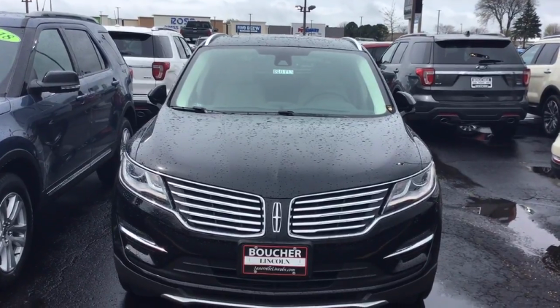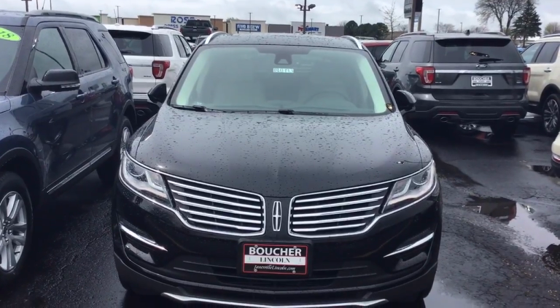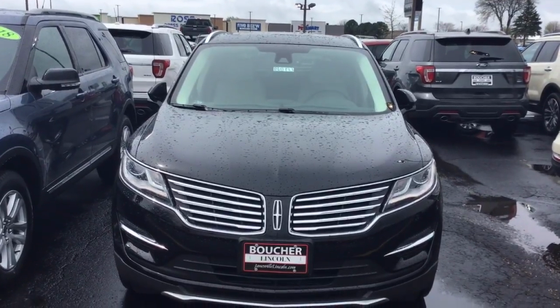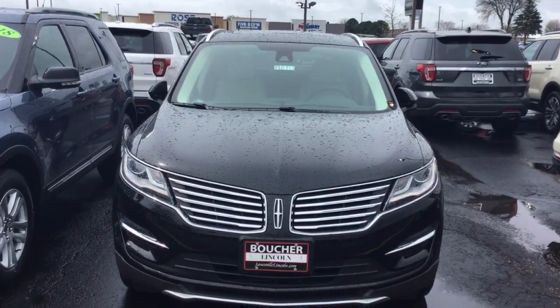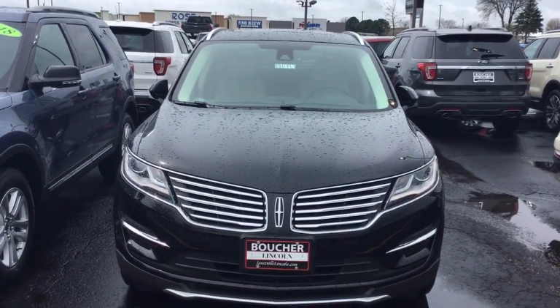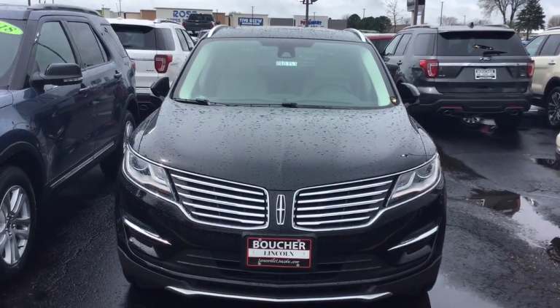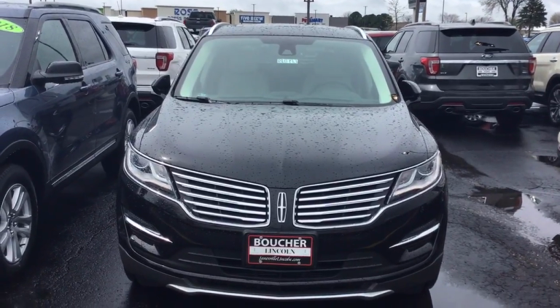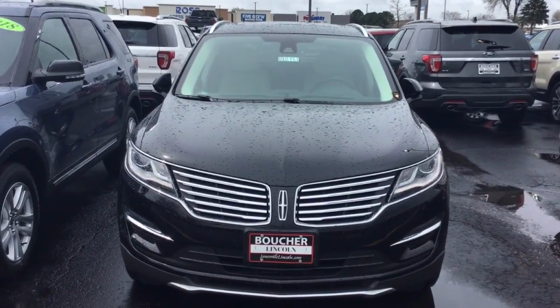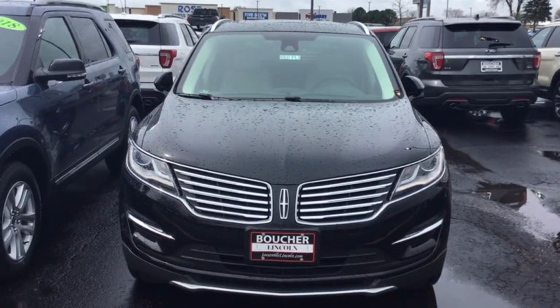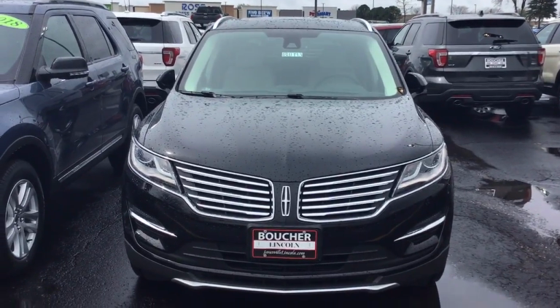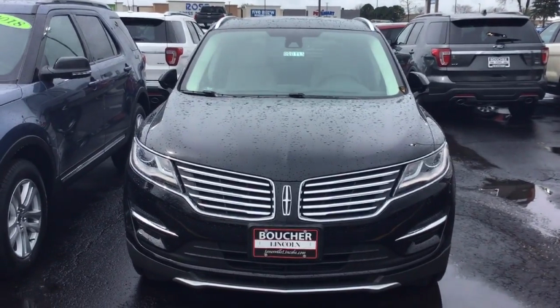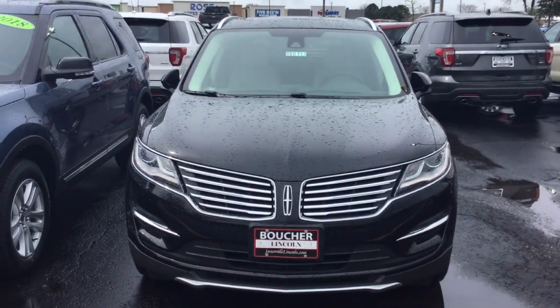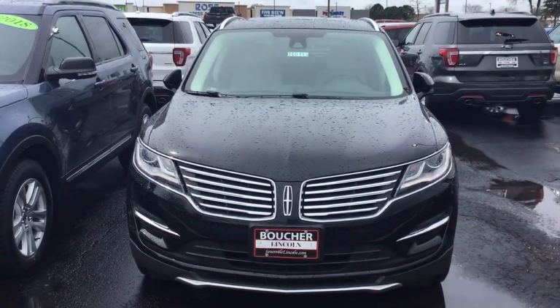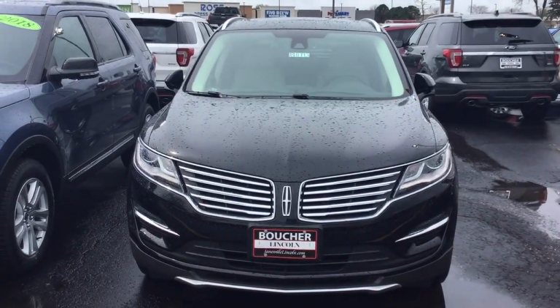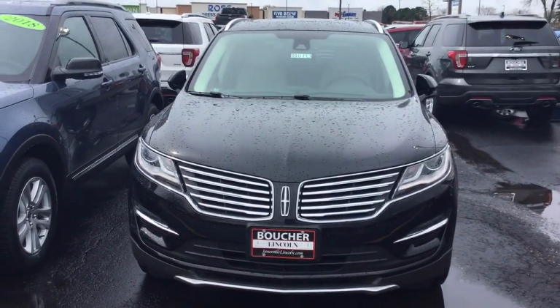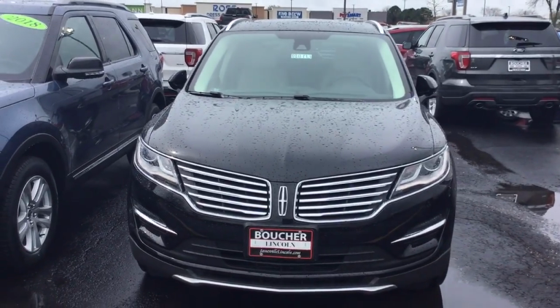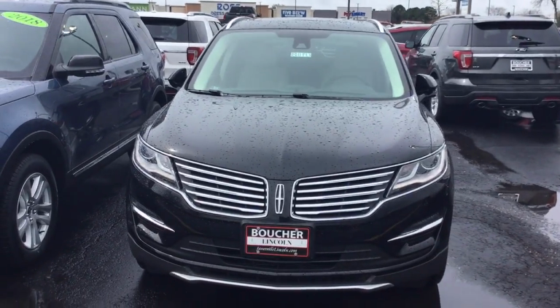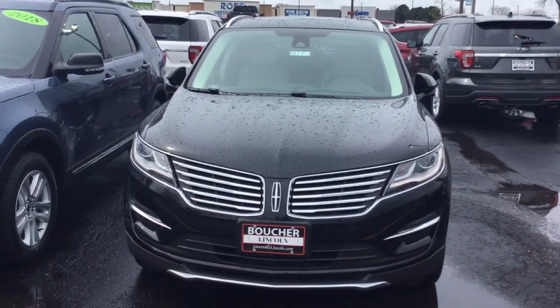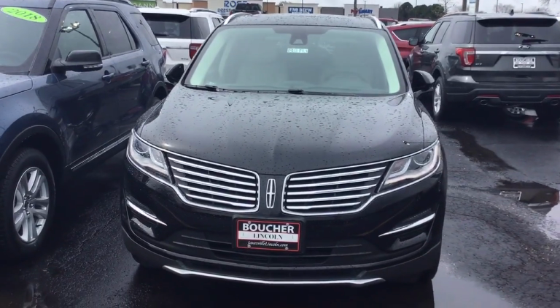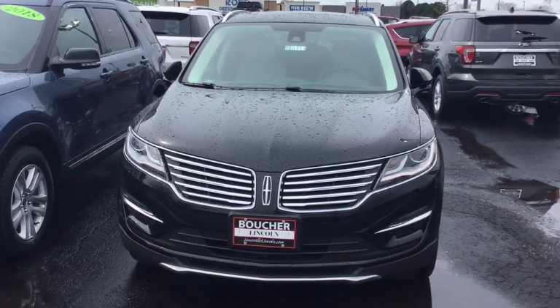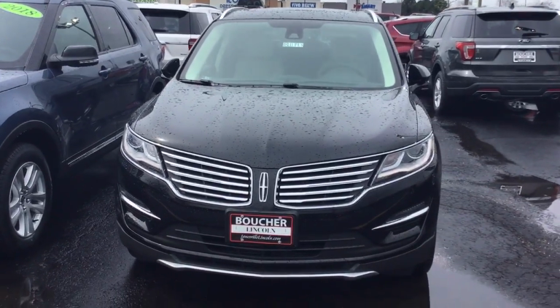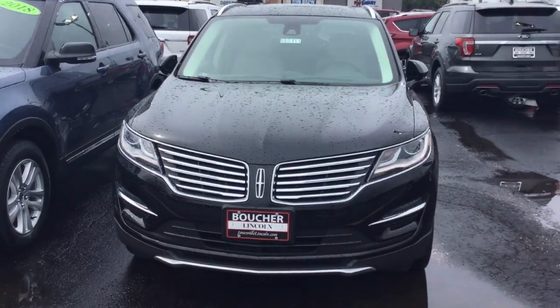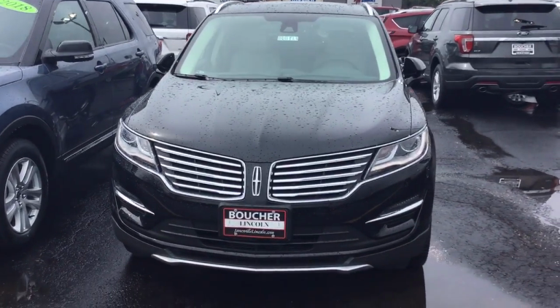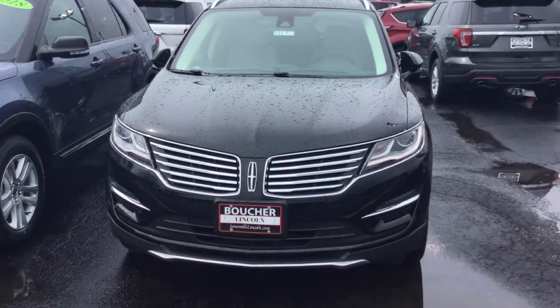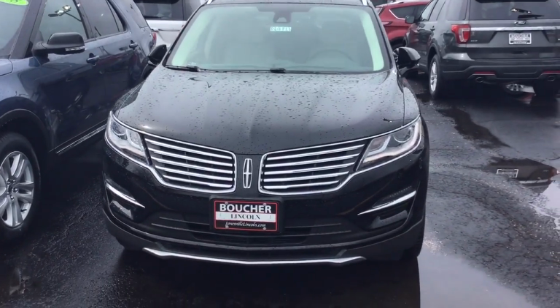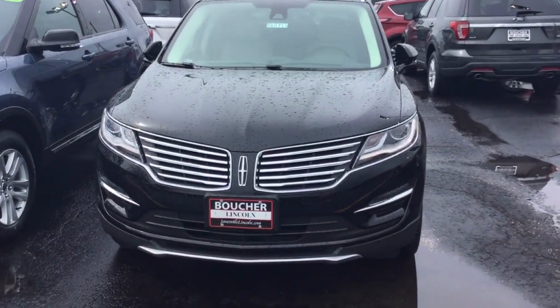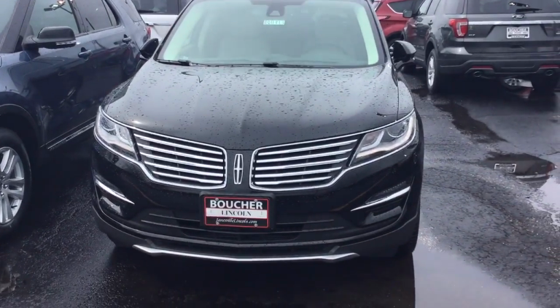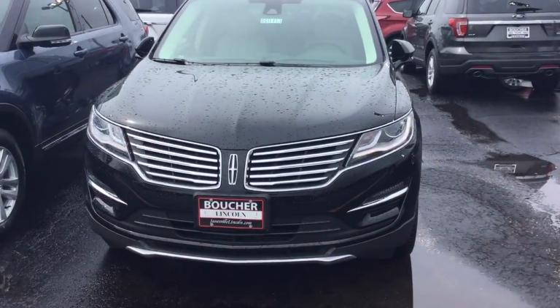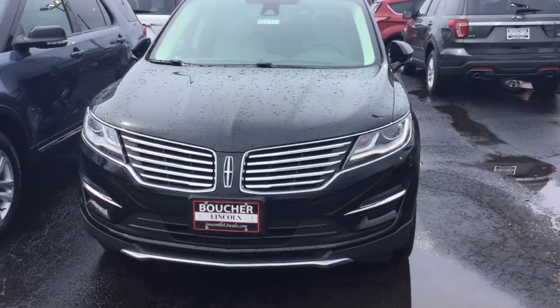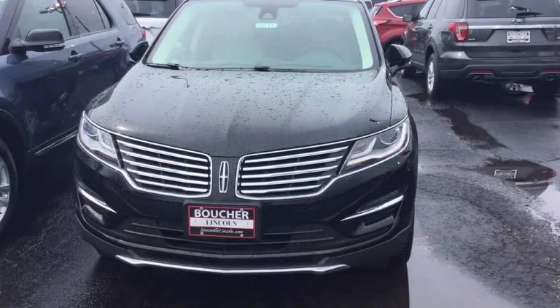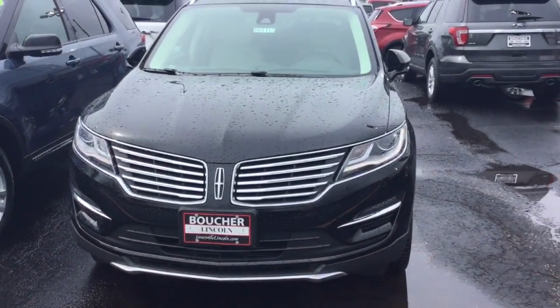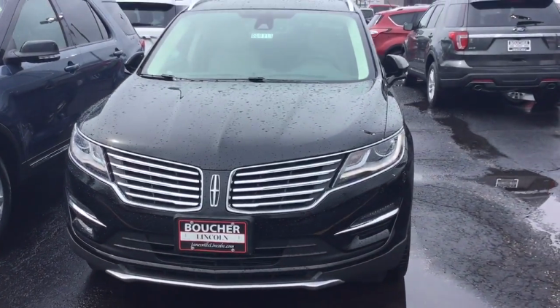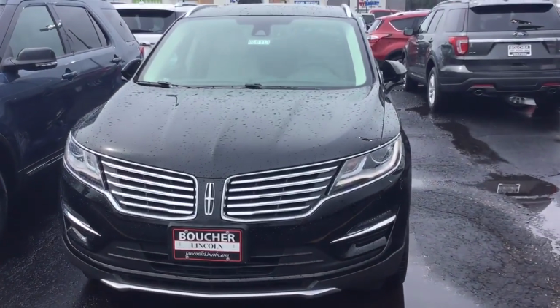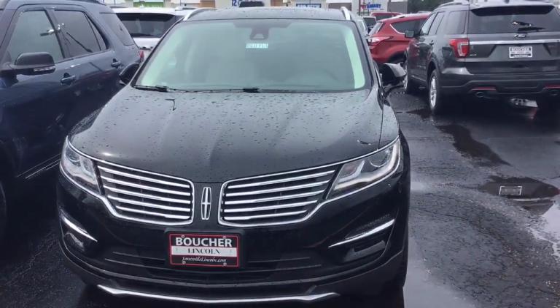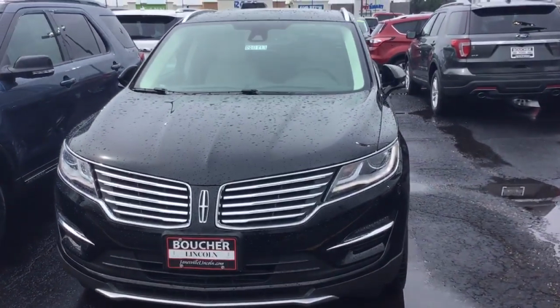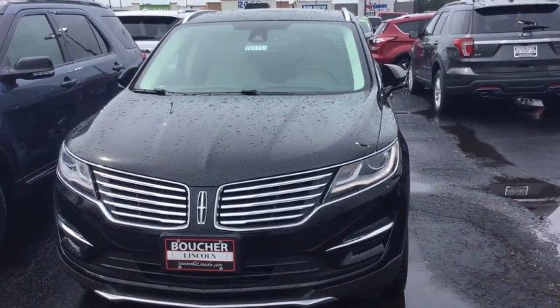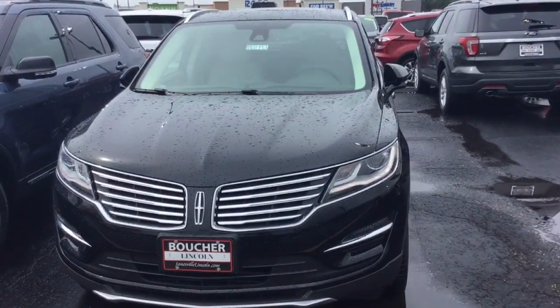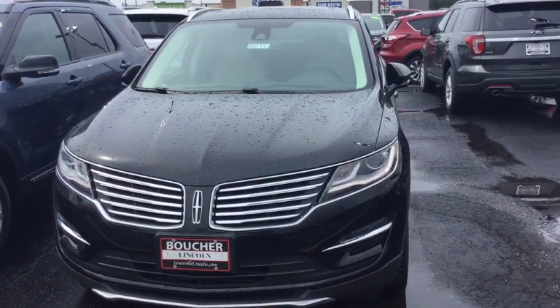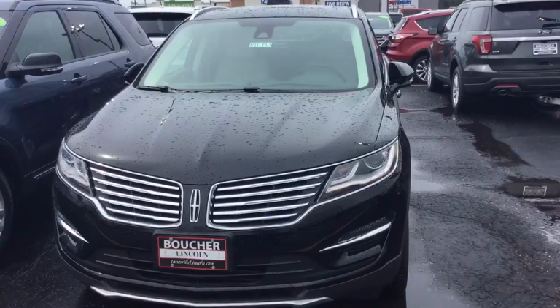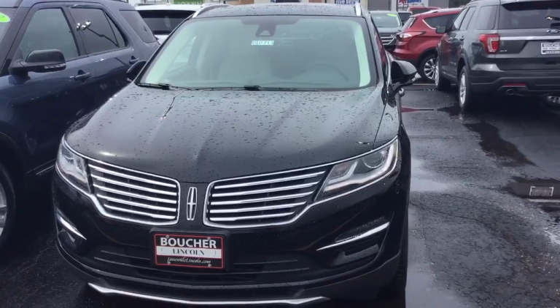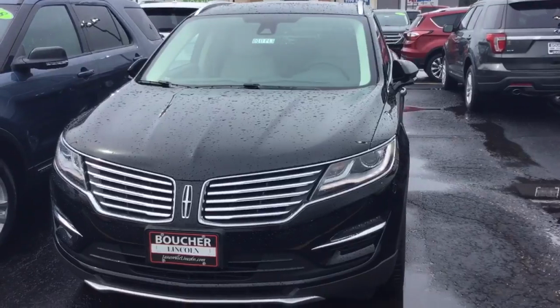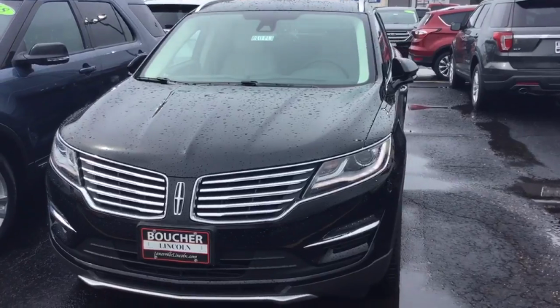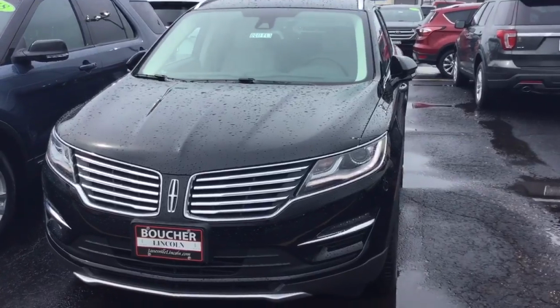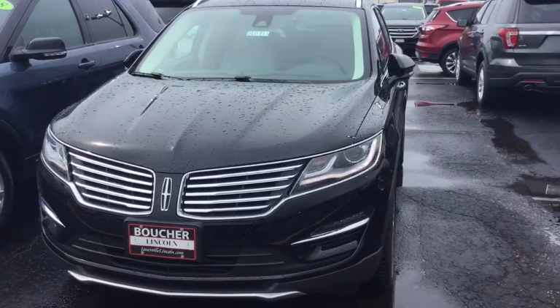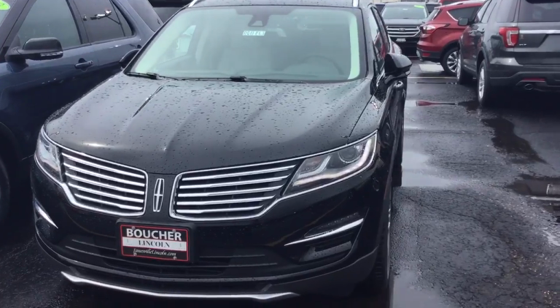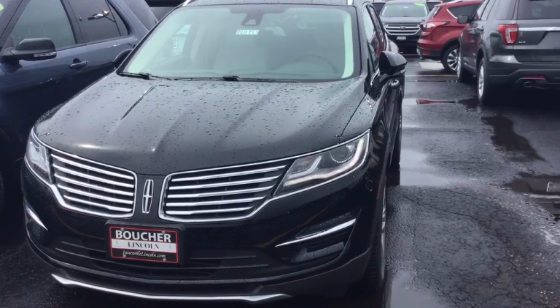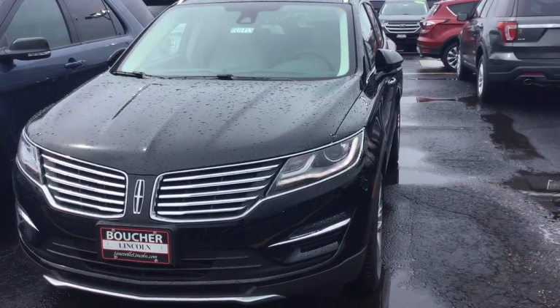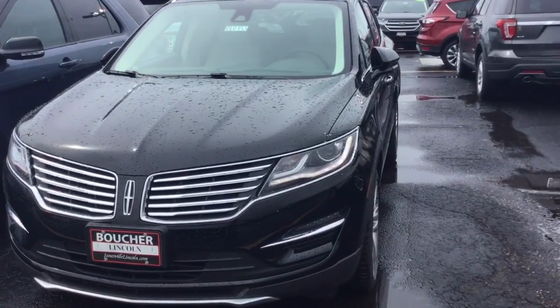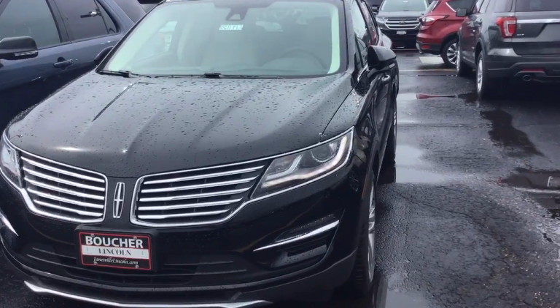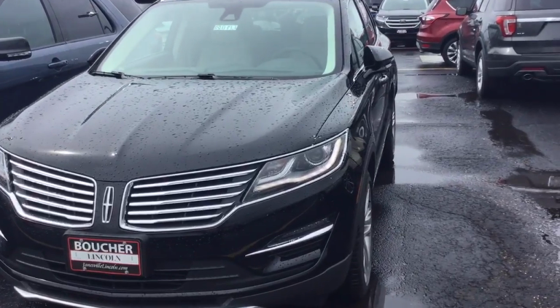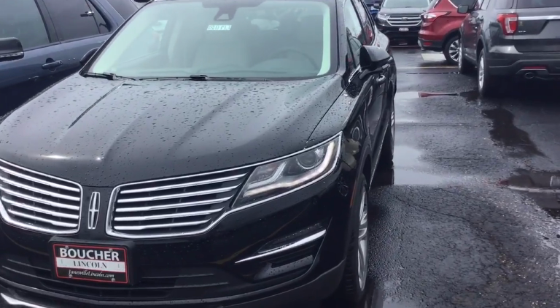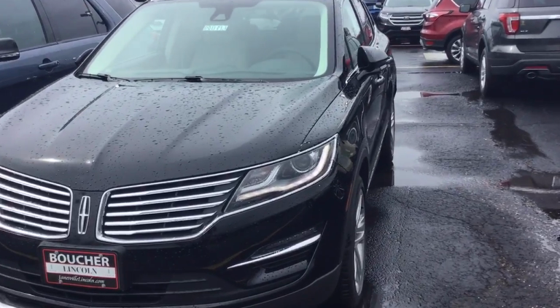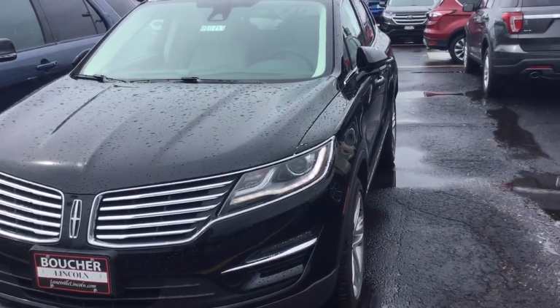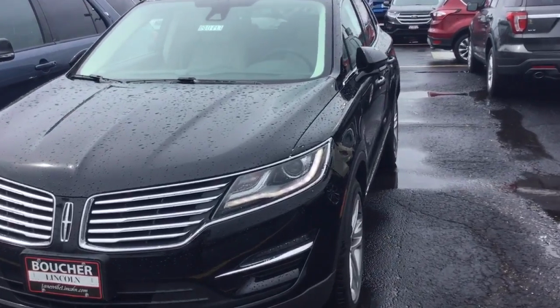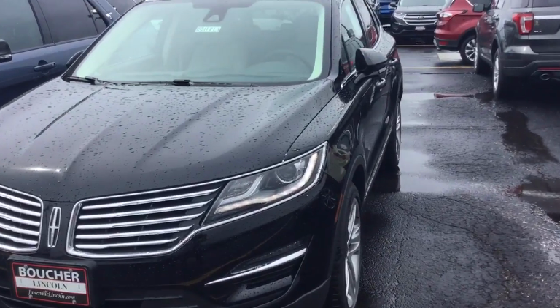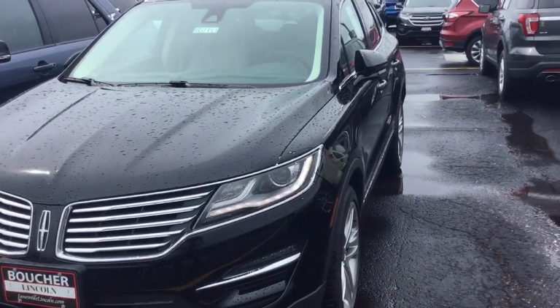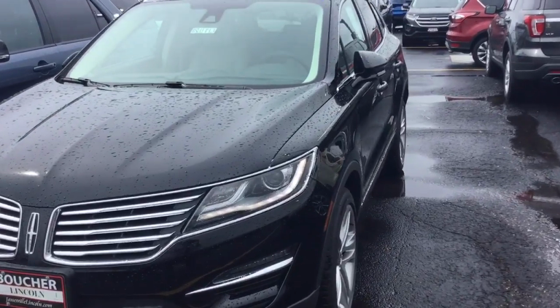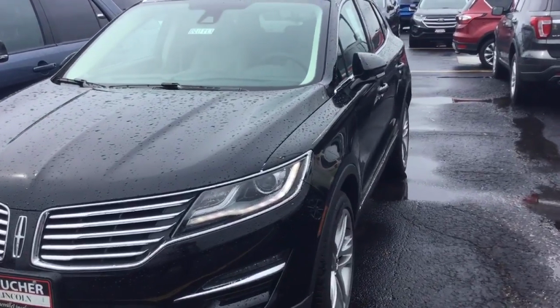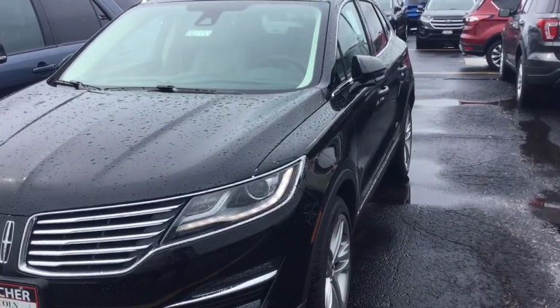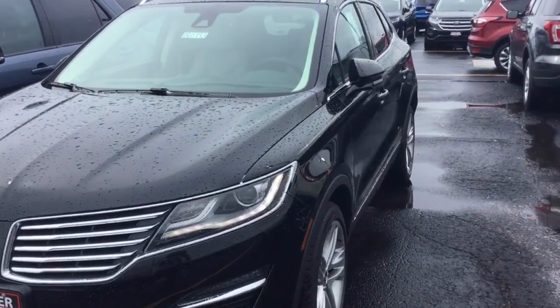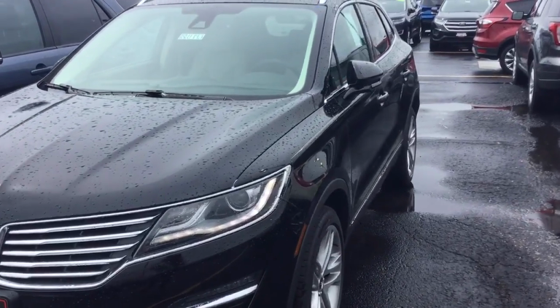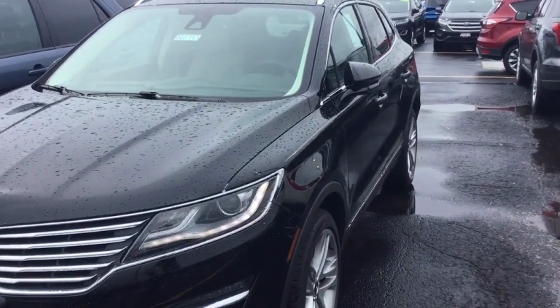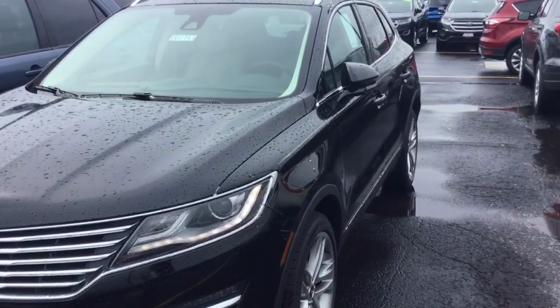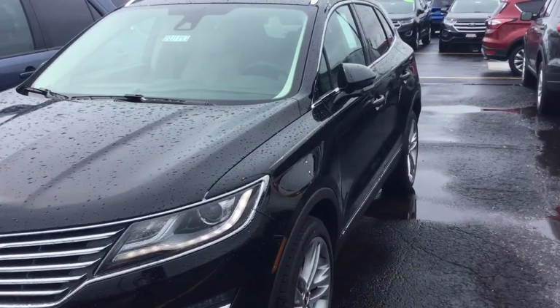Hi Janet, it's Laura at Gordie Boucher. Just wanted to give you a video on two of these MKCs for you. Here's the black one that we had talked about.